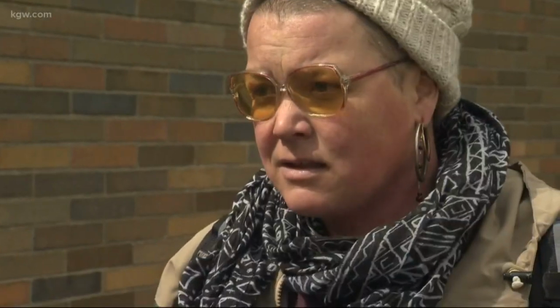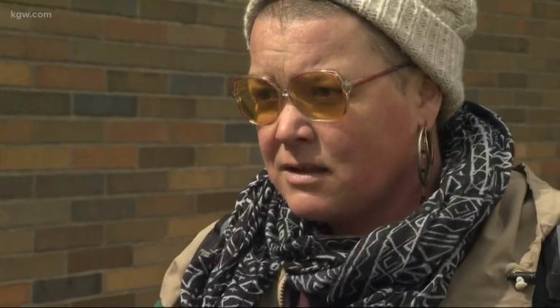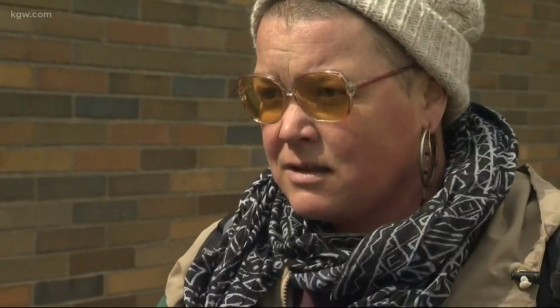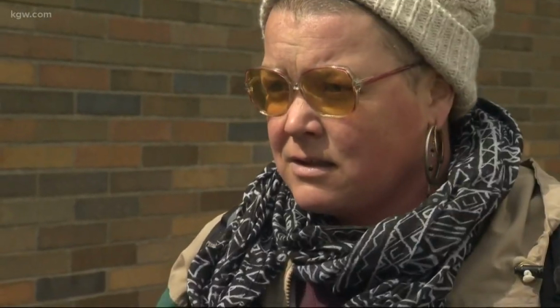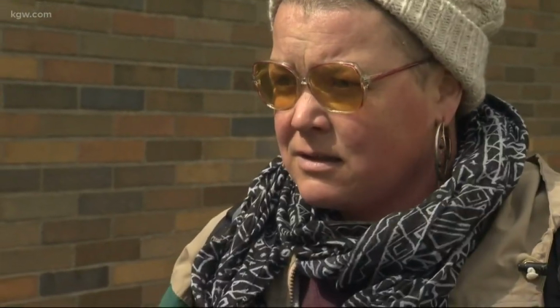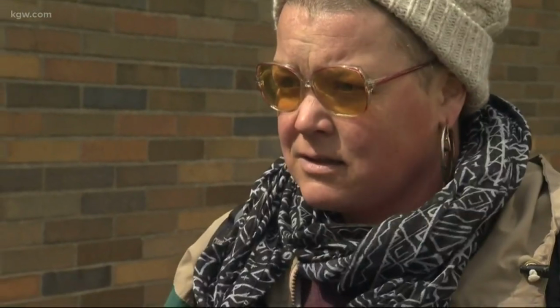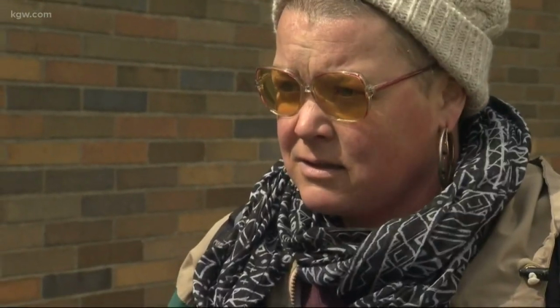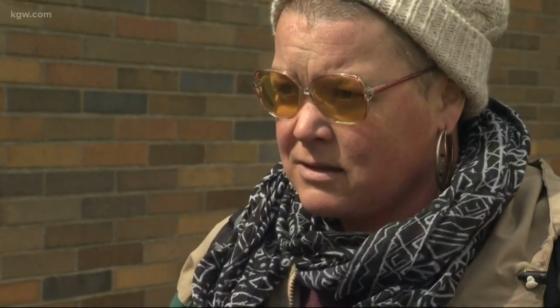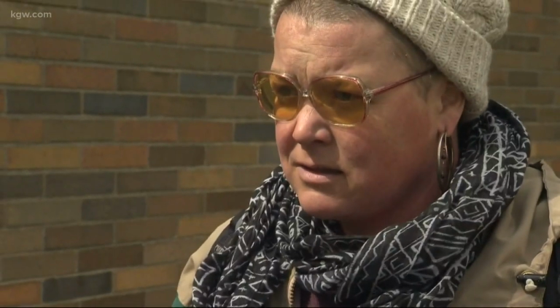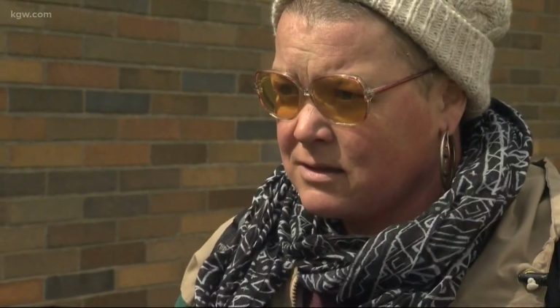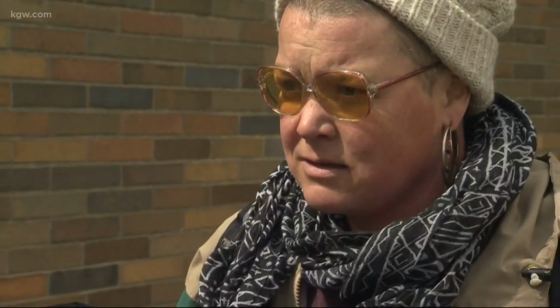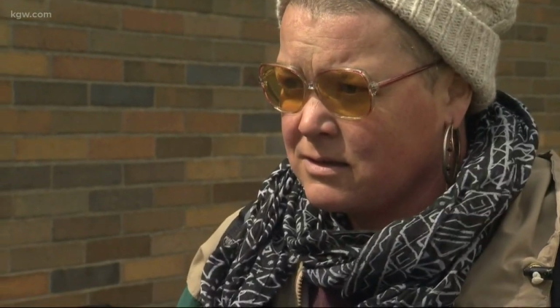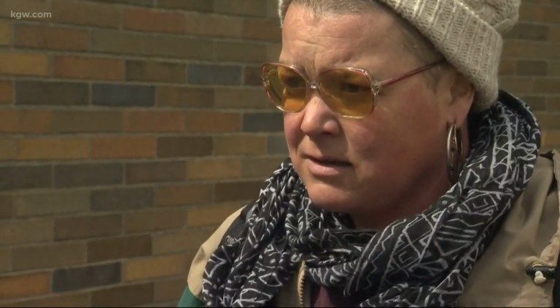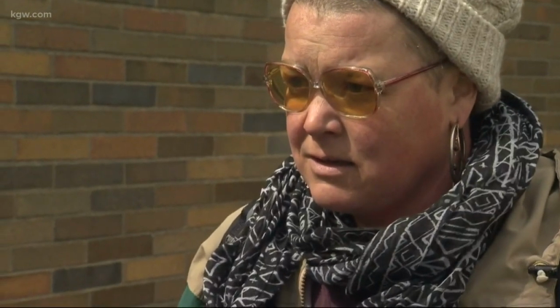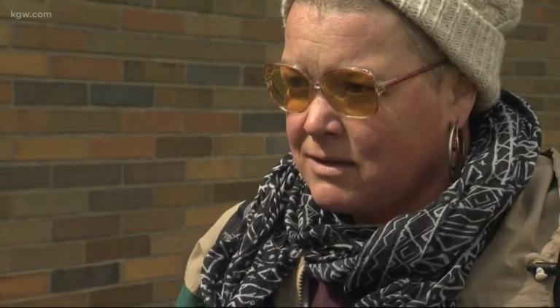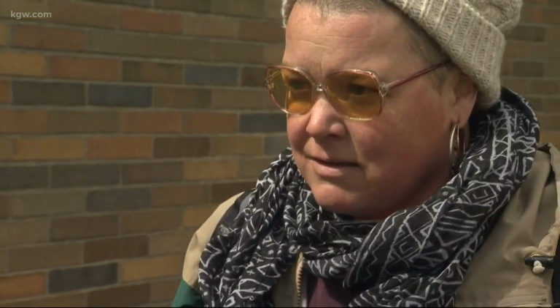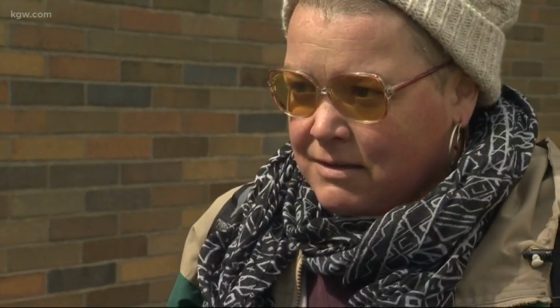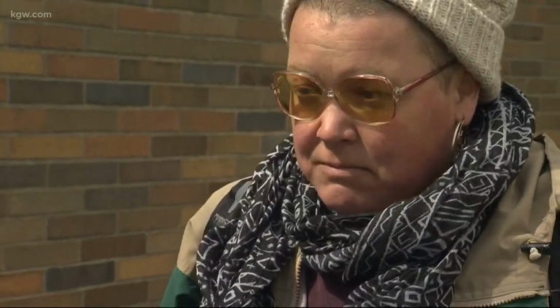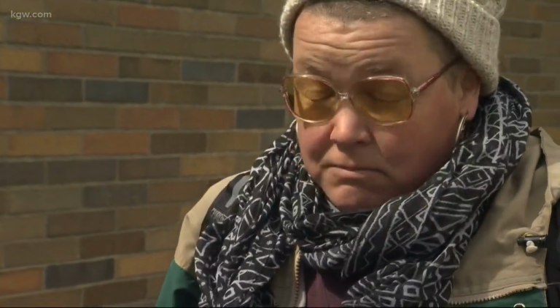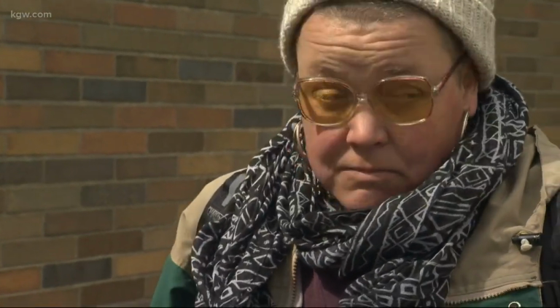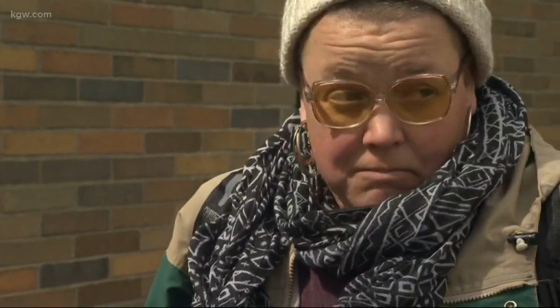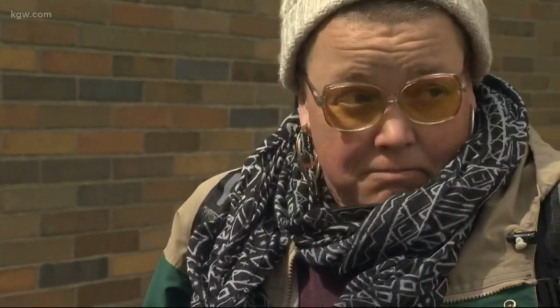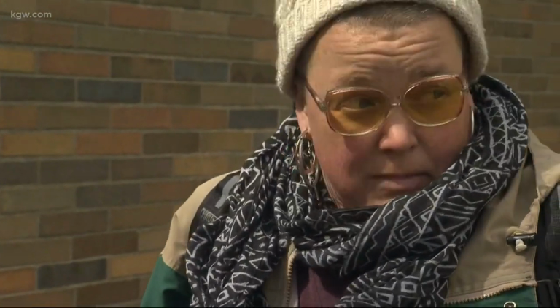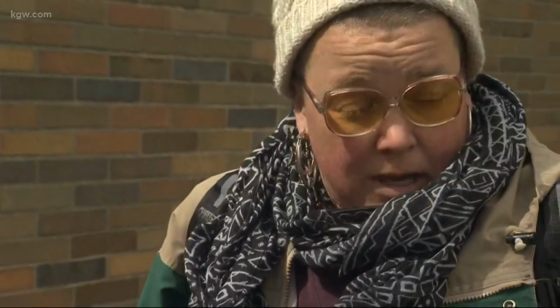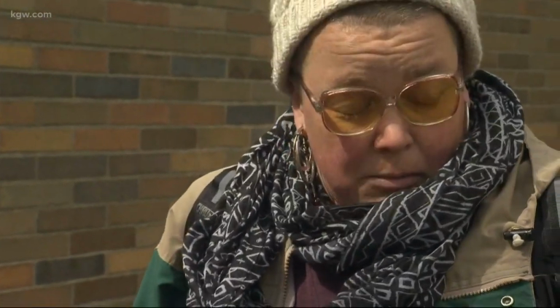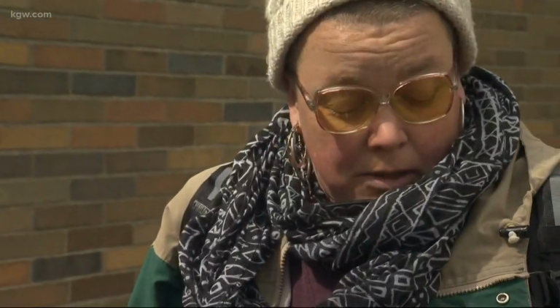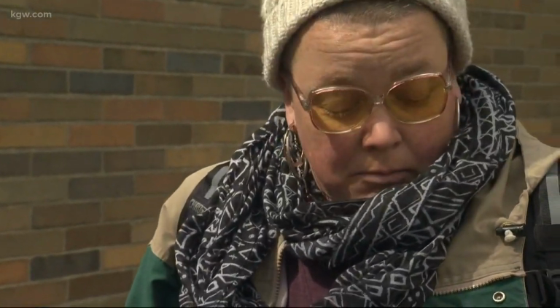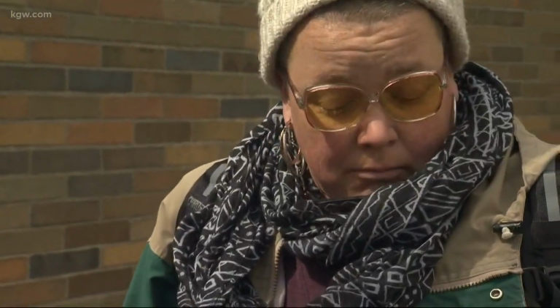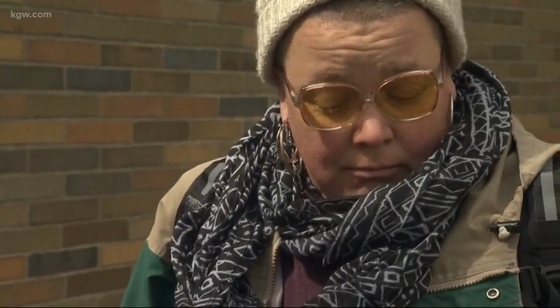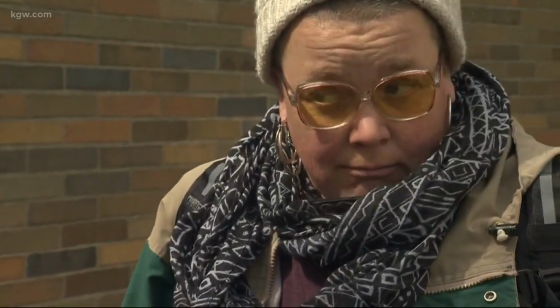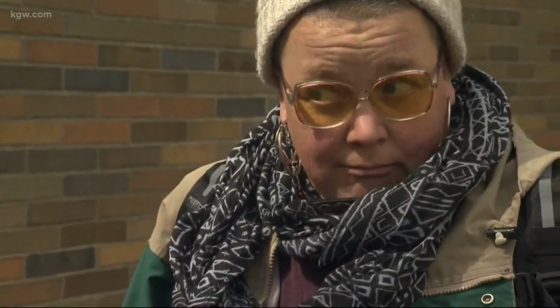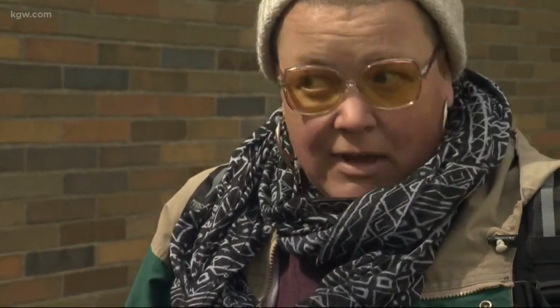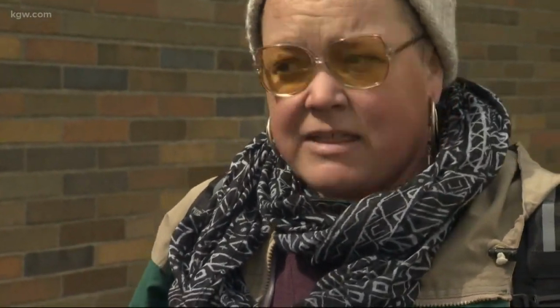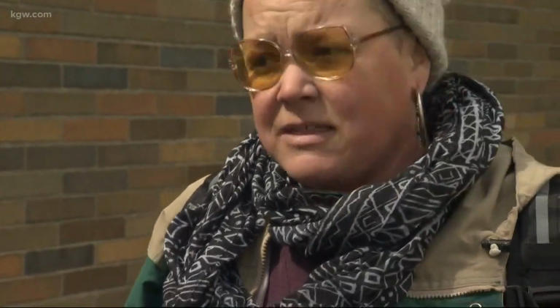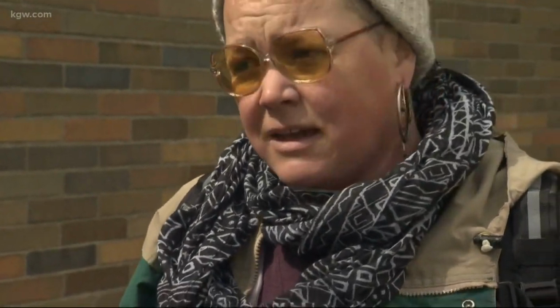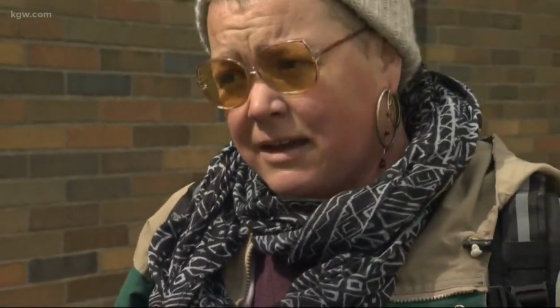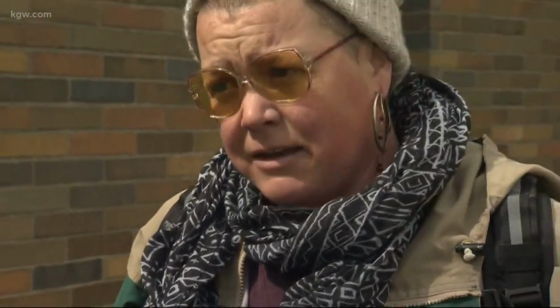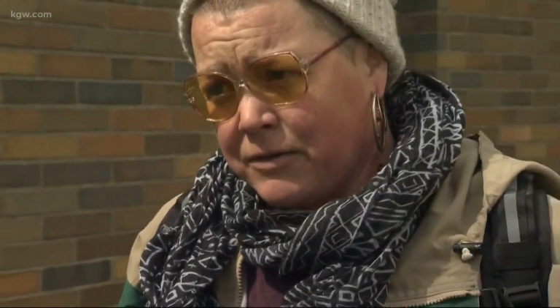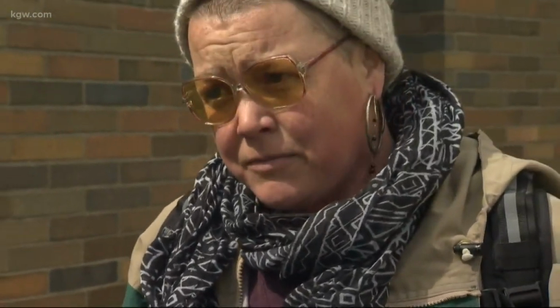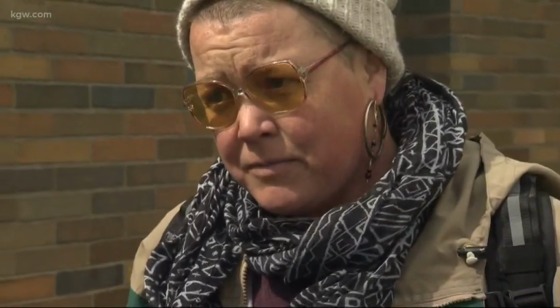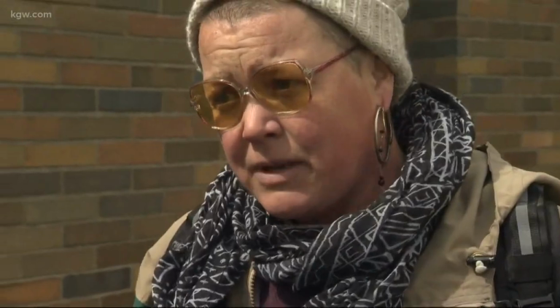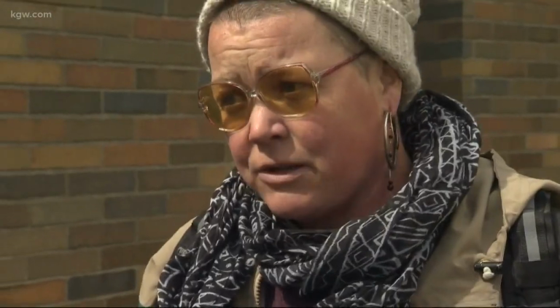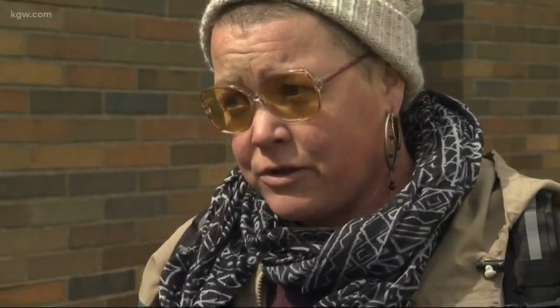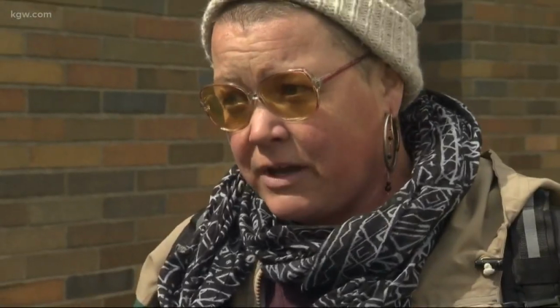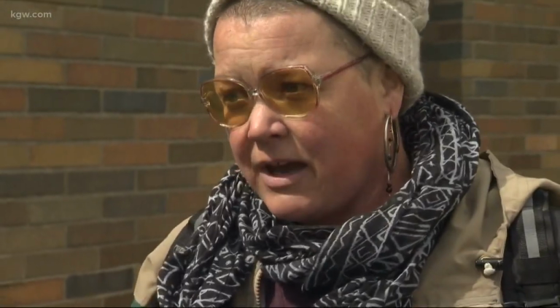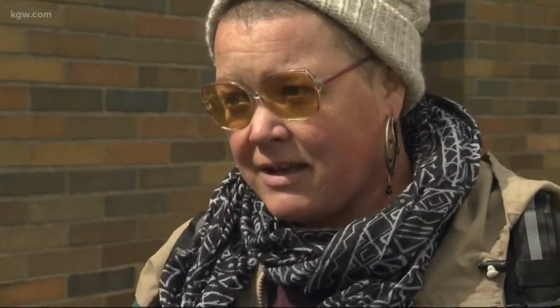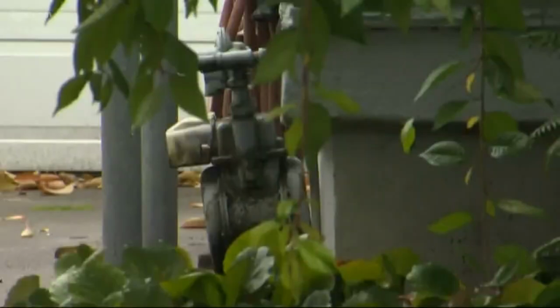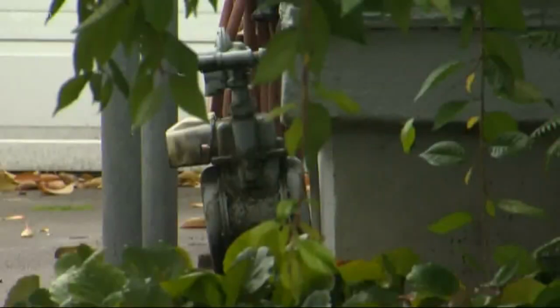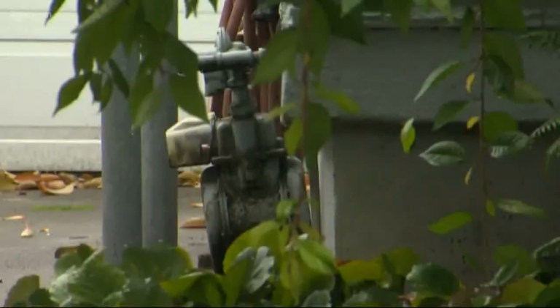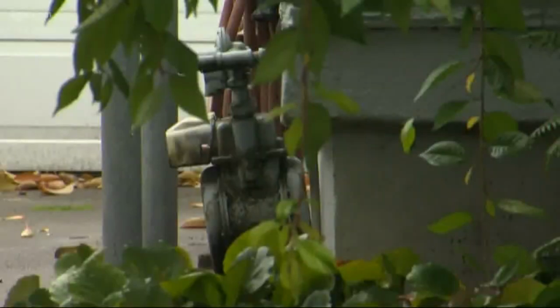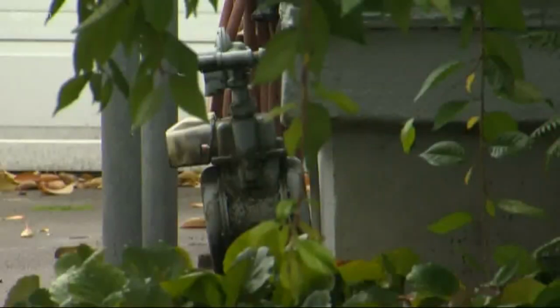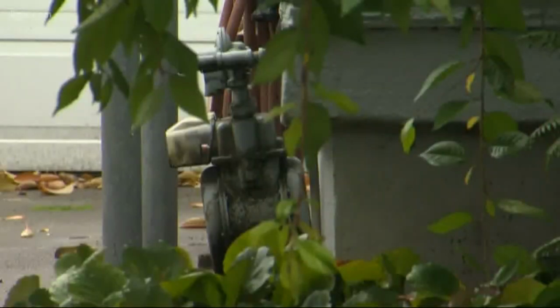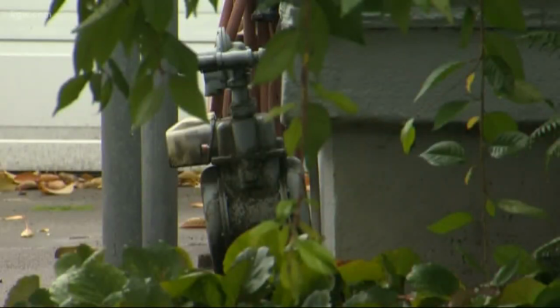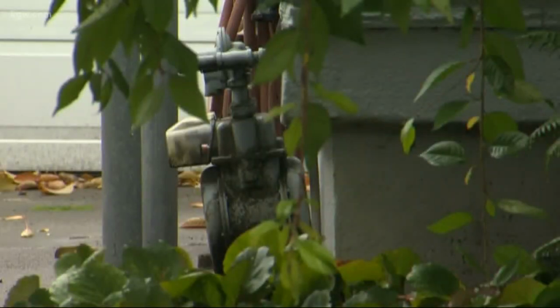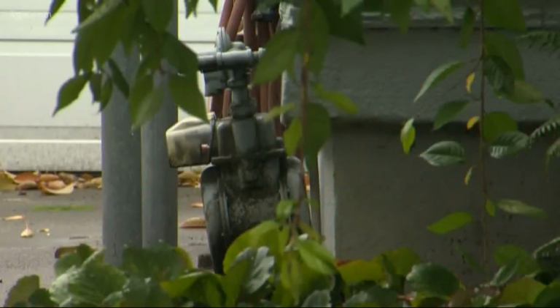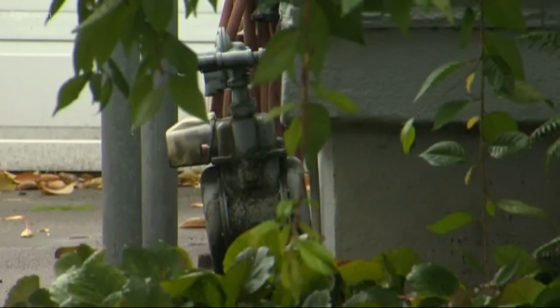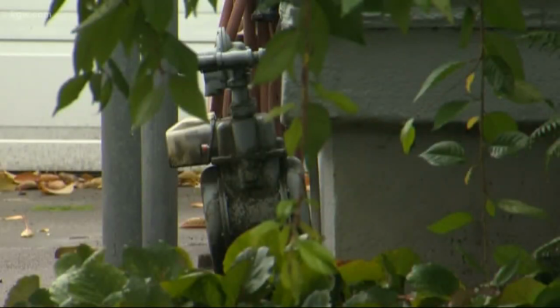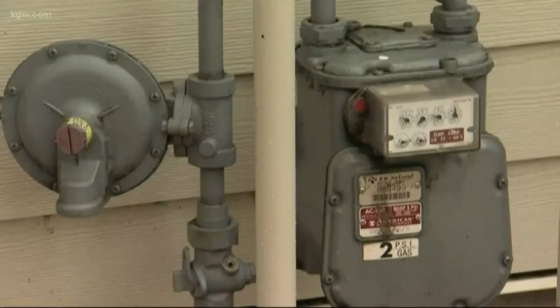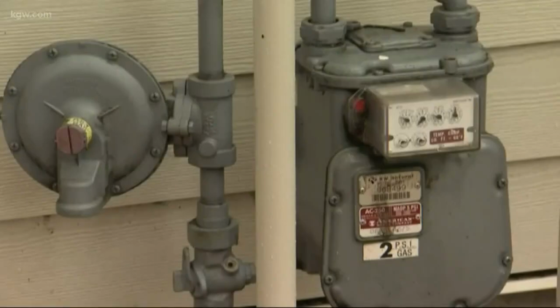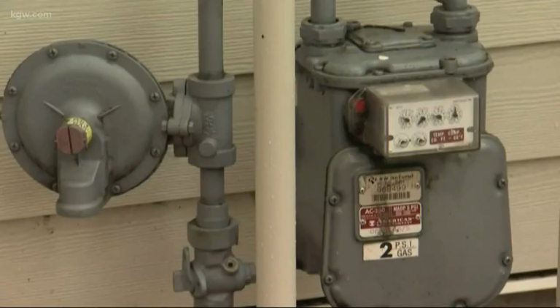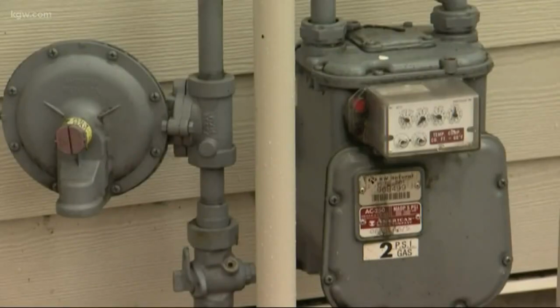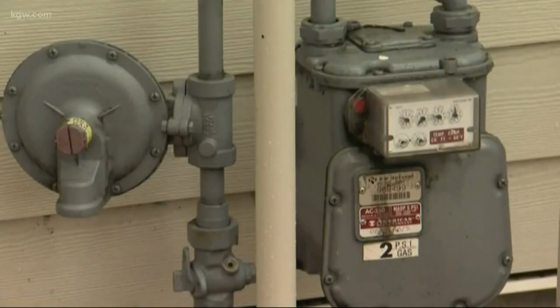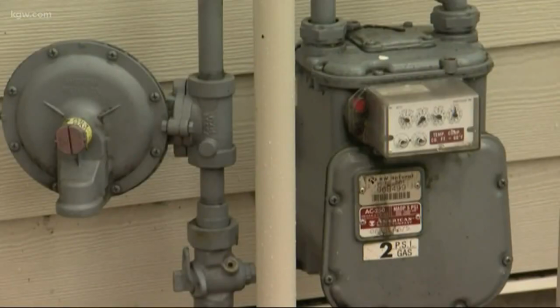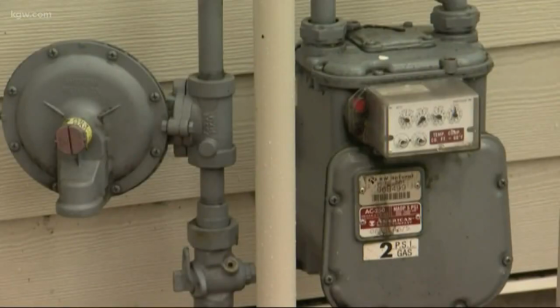Do you know where your gas meter is? Maybe. I think I do, but I should ask. Our gas meter.